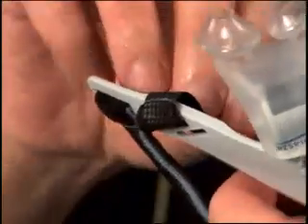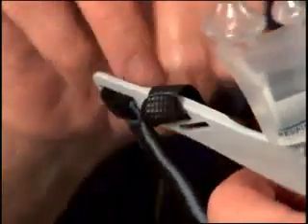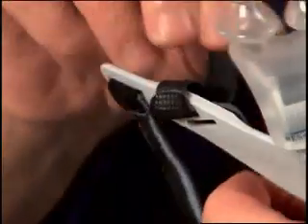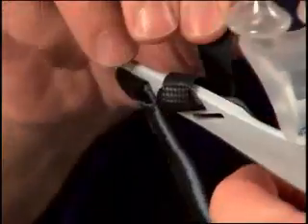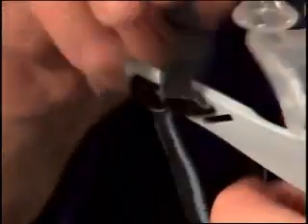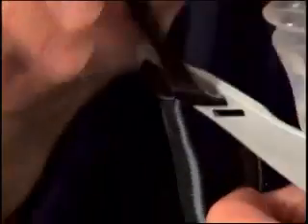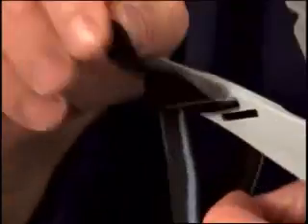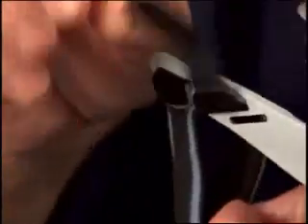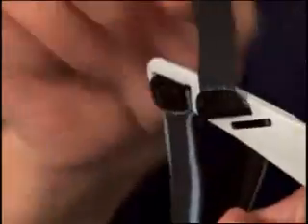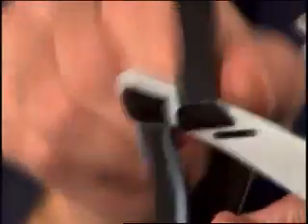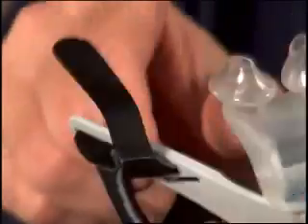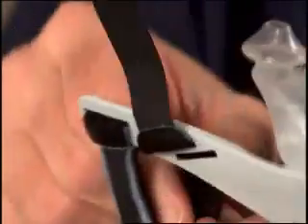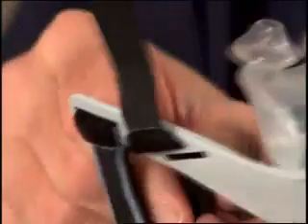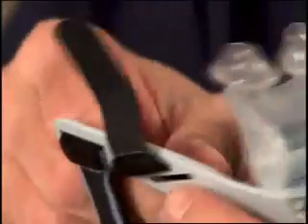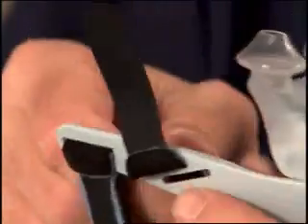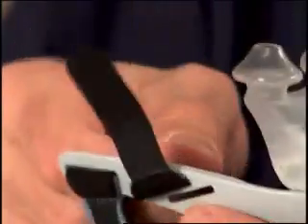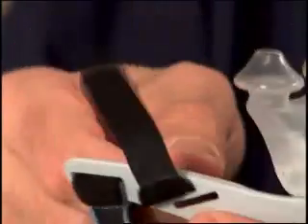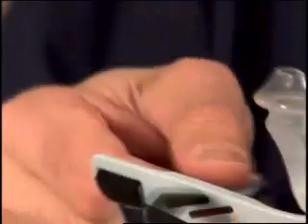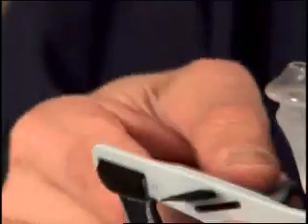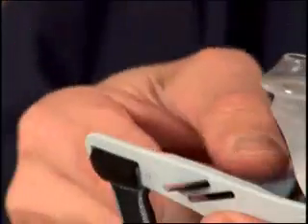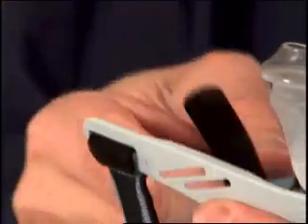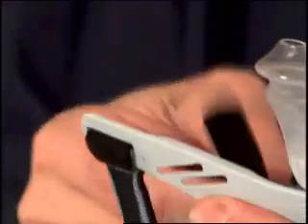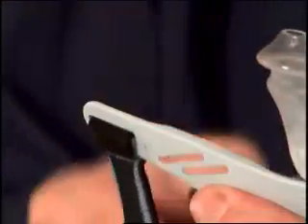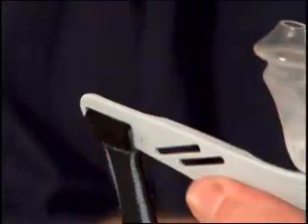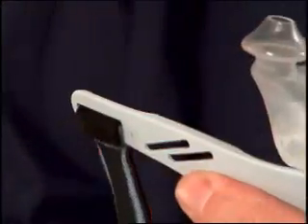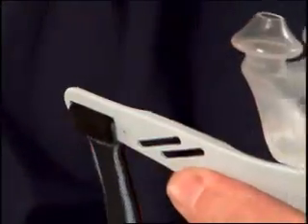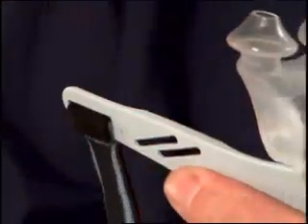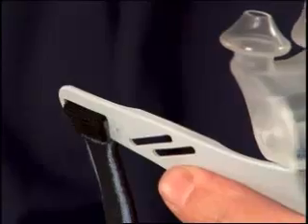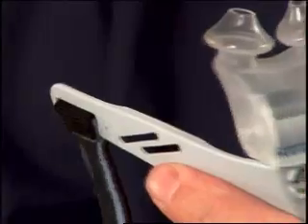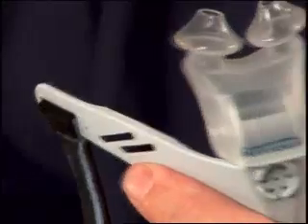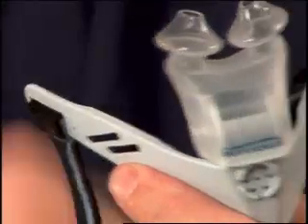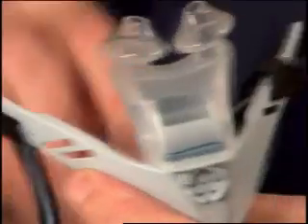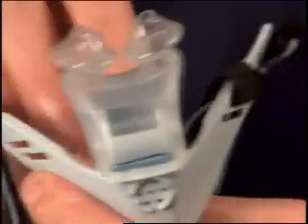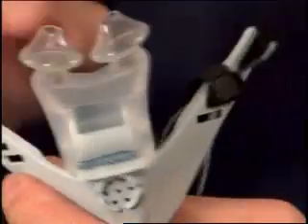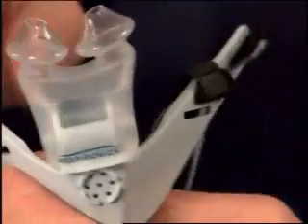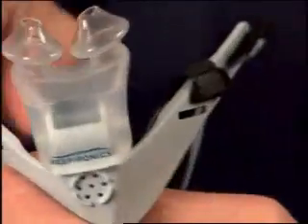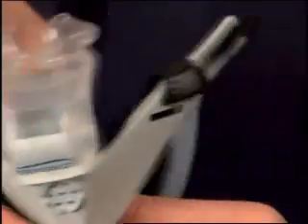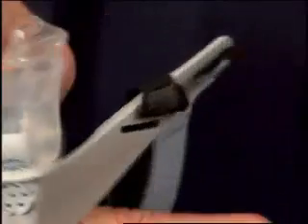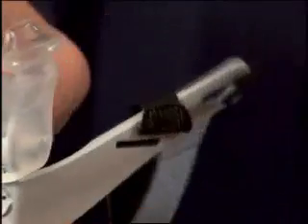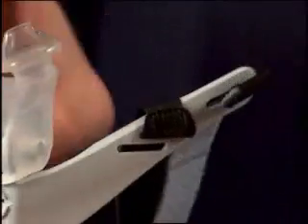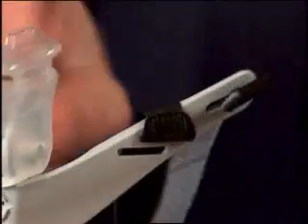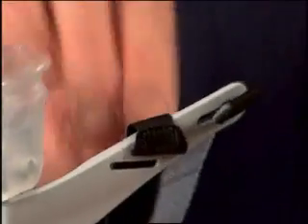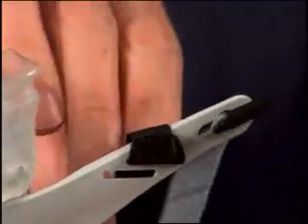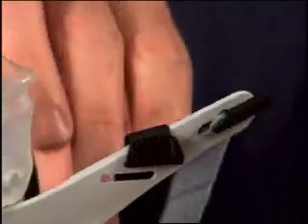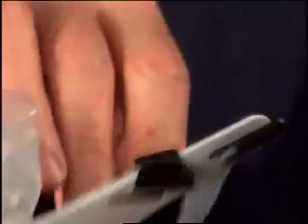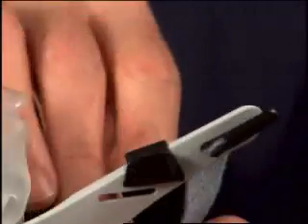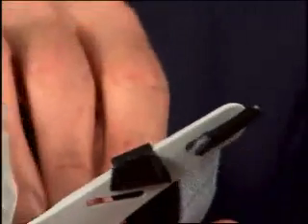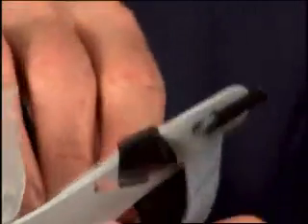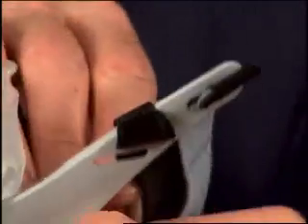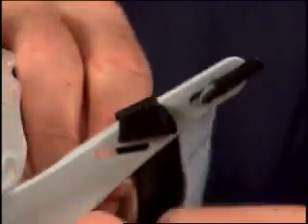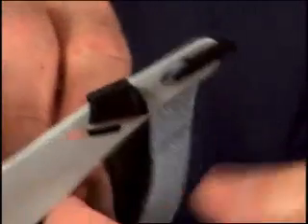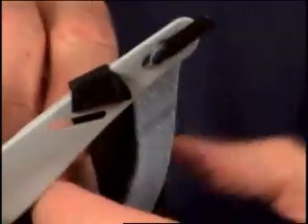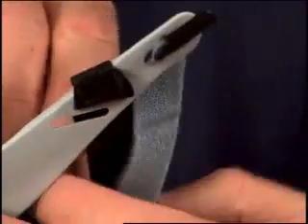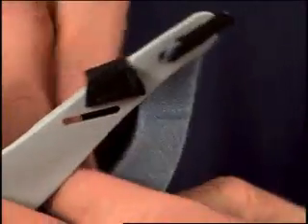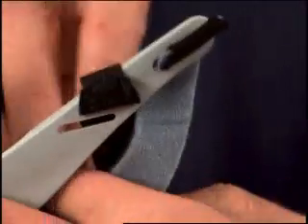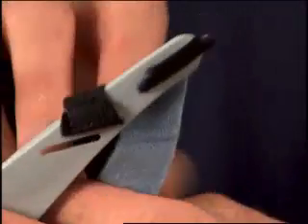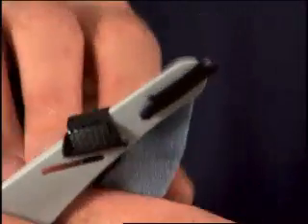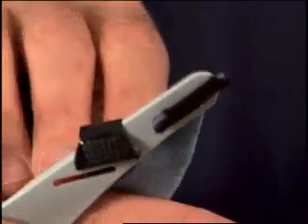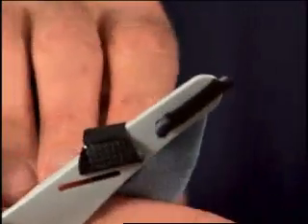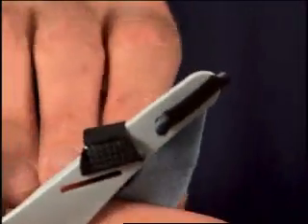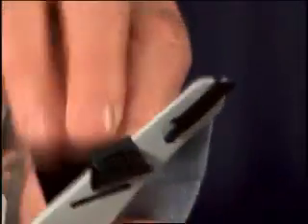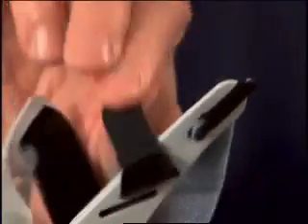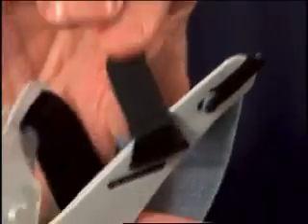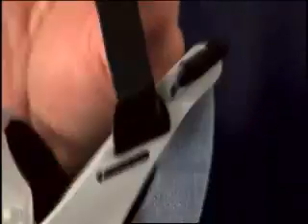To disconnect the chin support band or the headgear, peel the black tabs and slip the fabric pieces back through the slots.